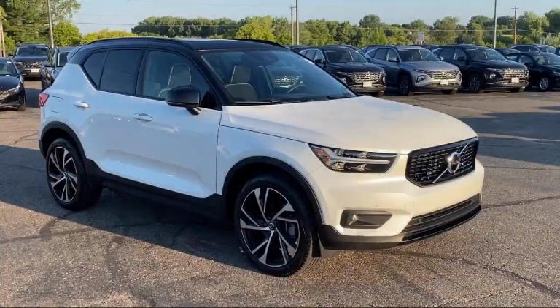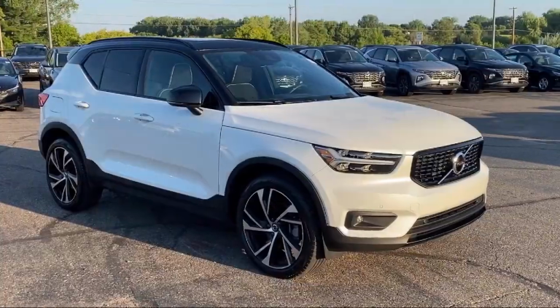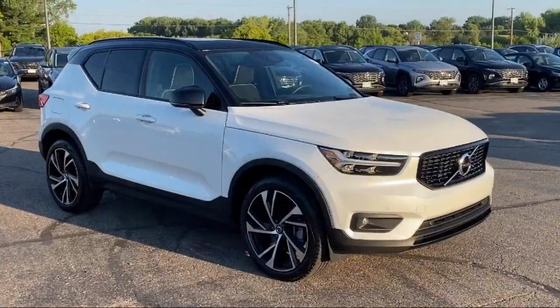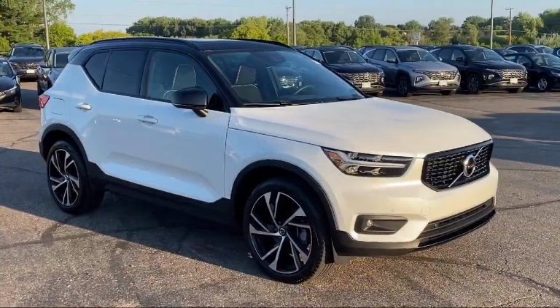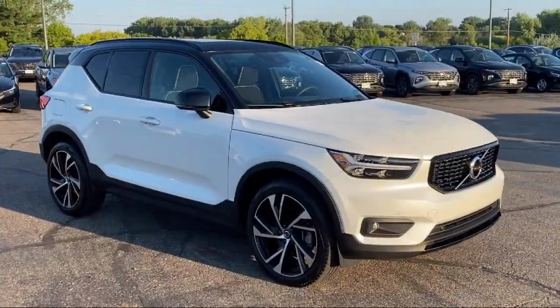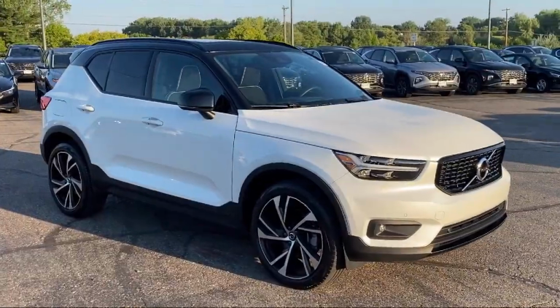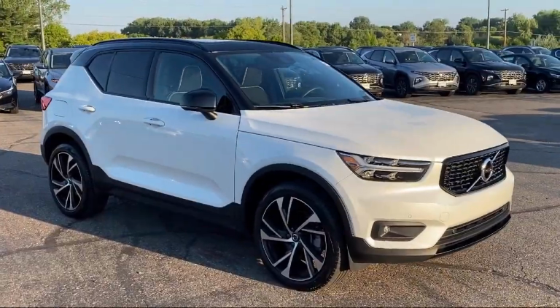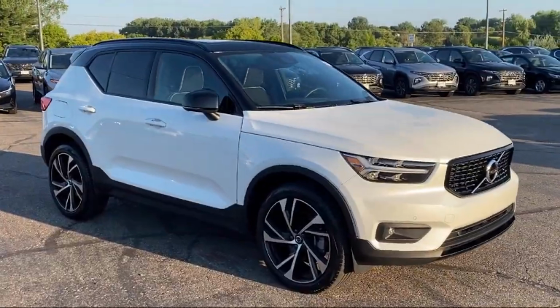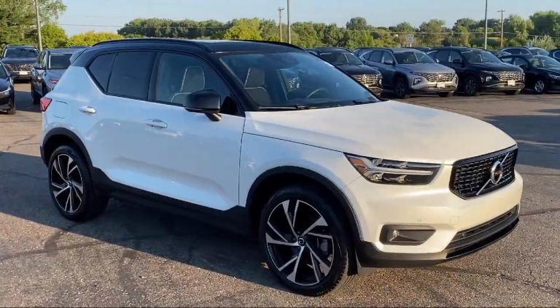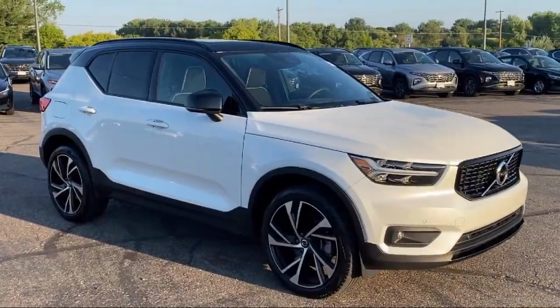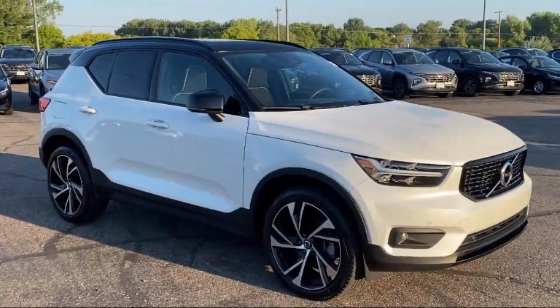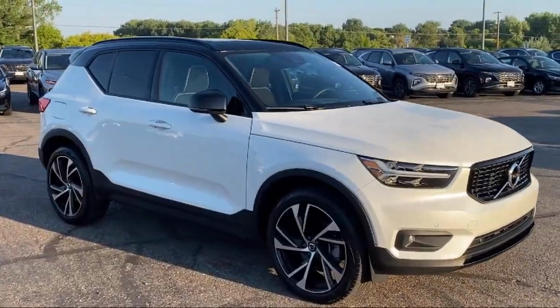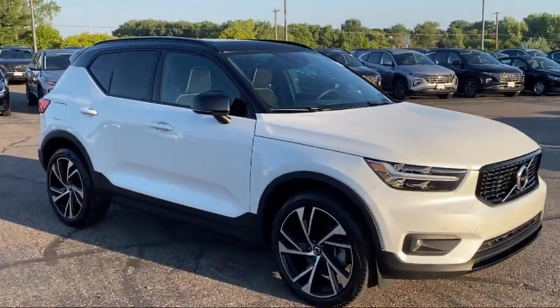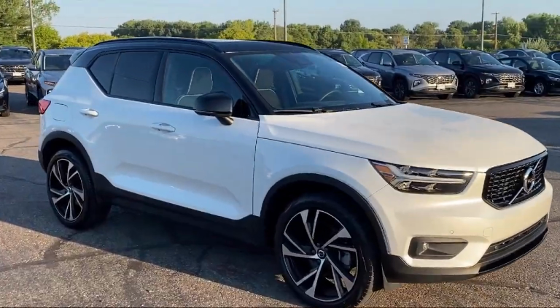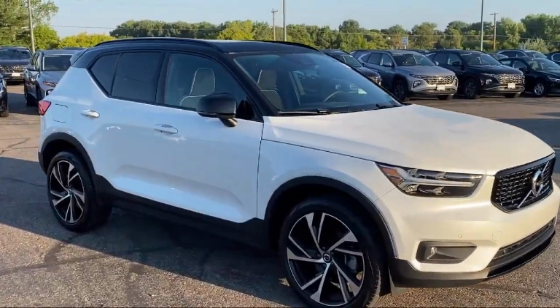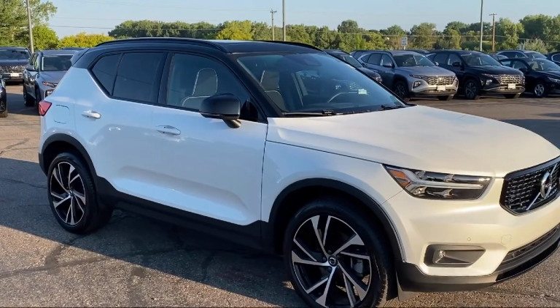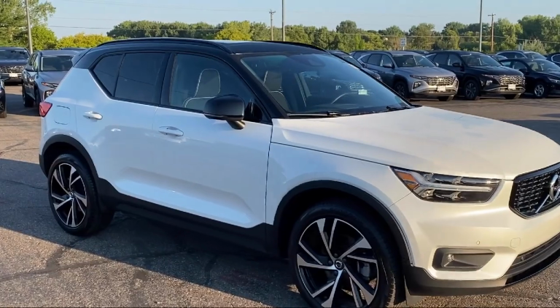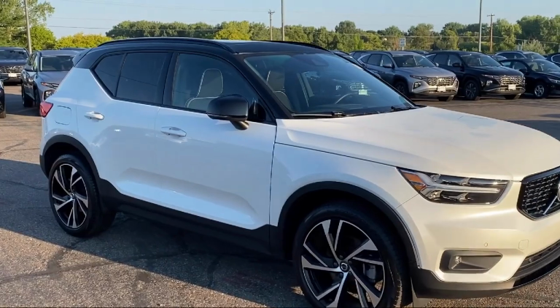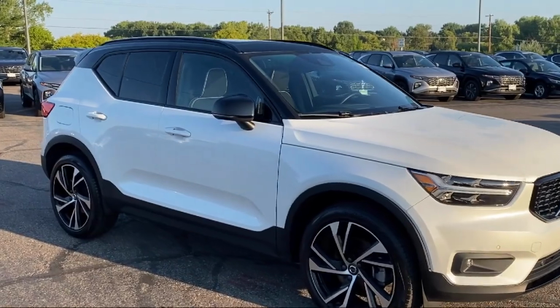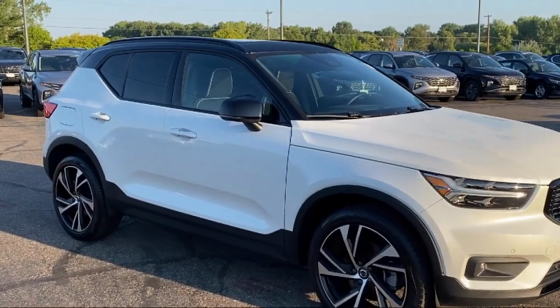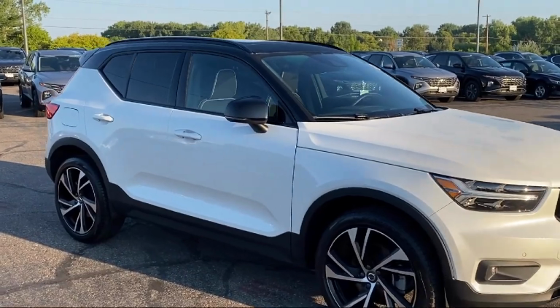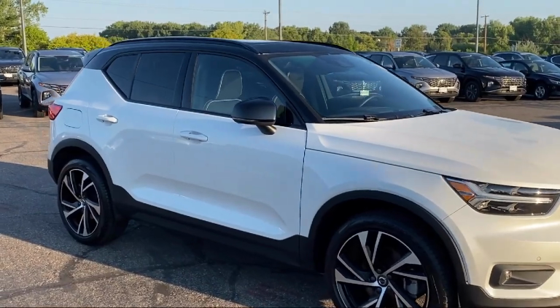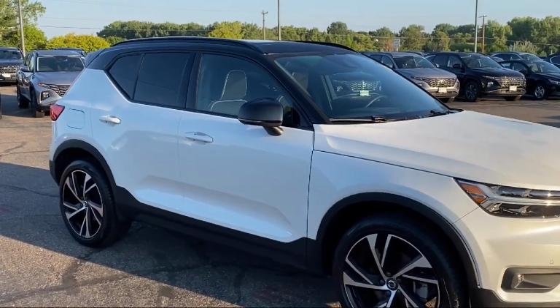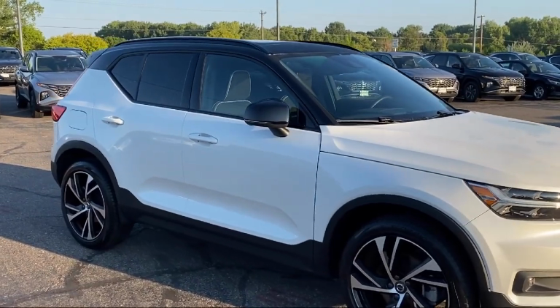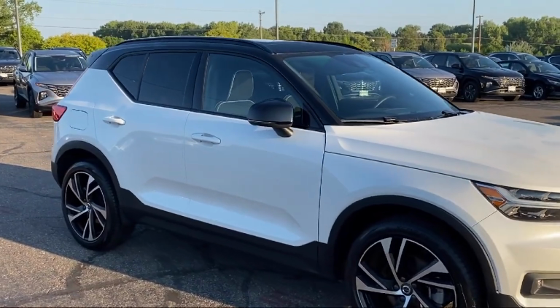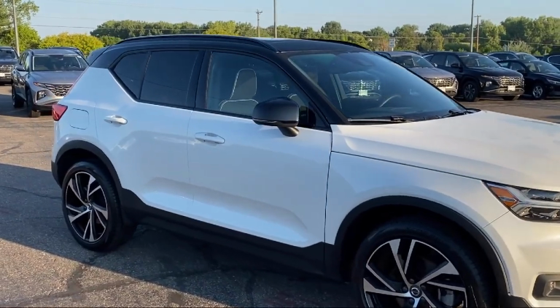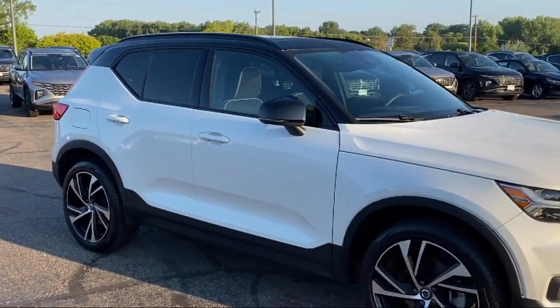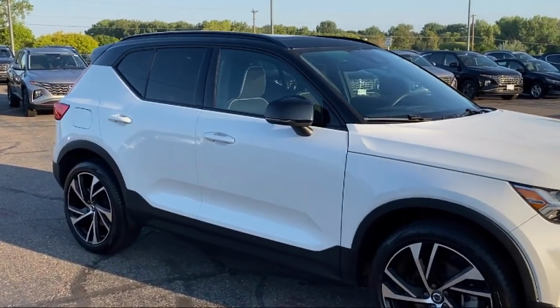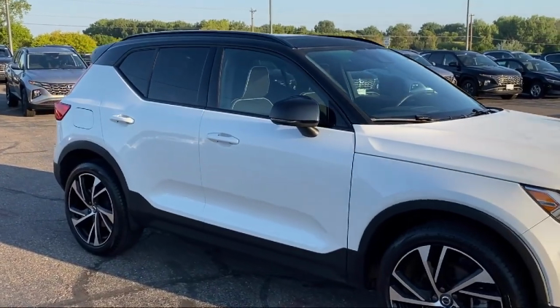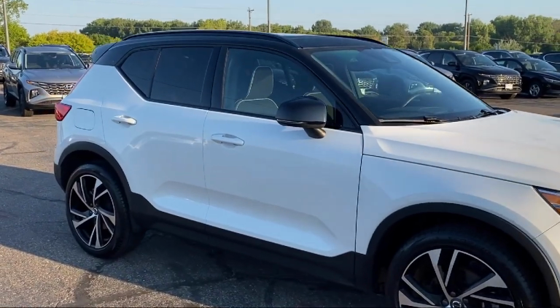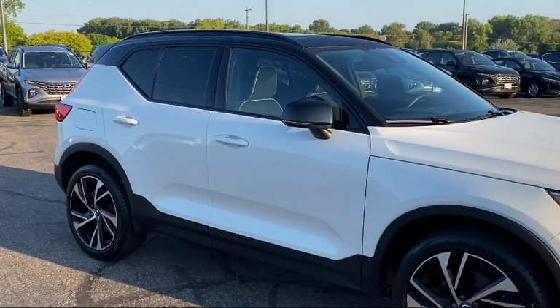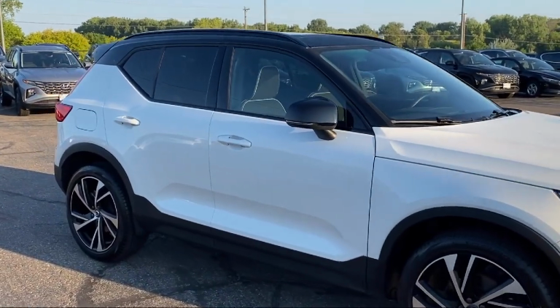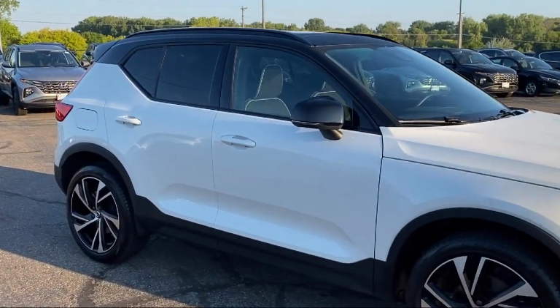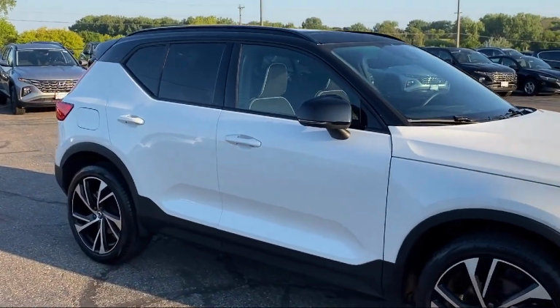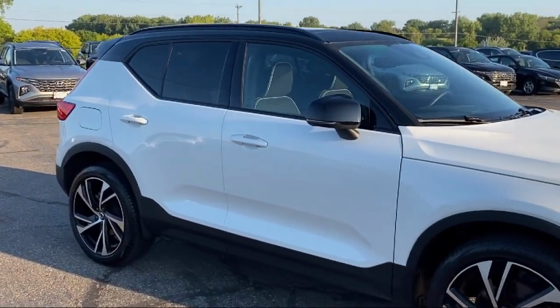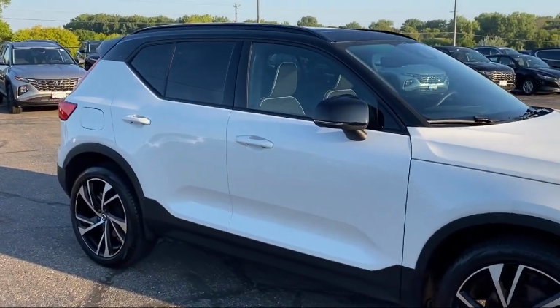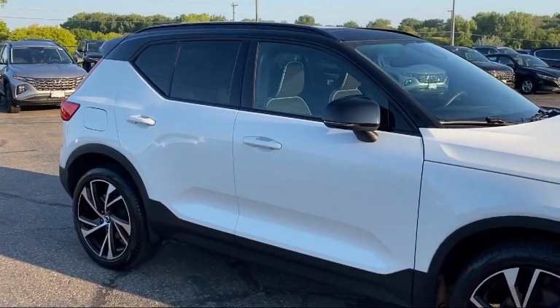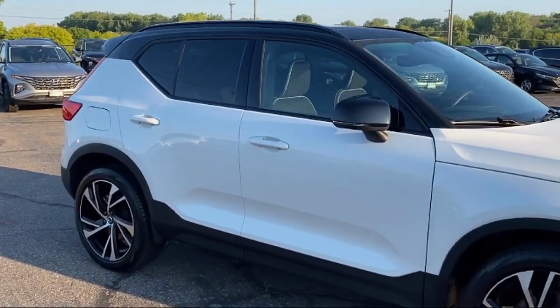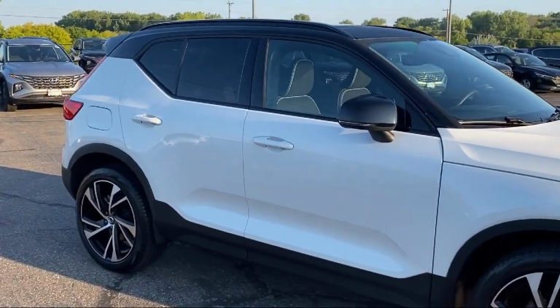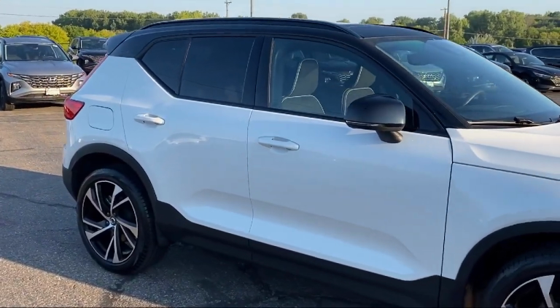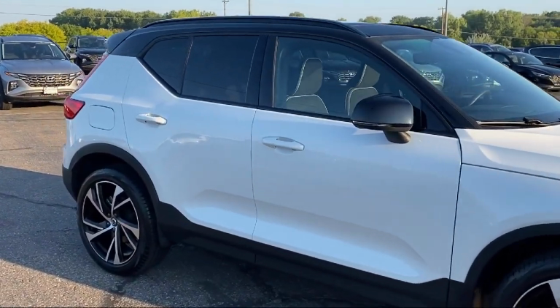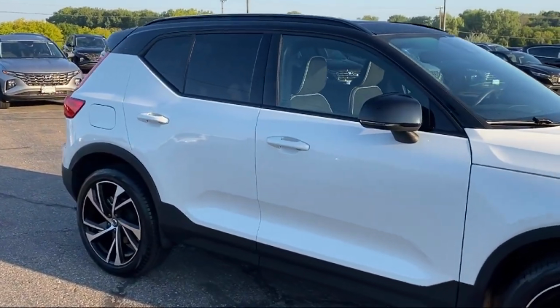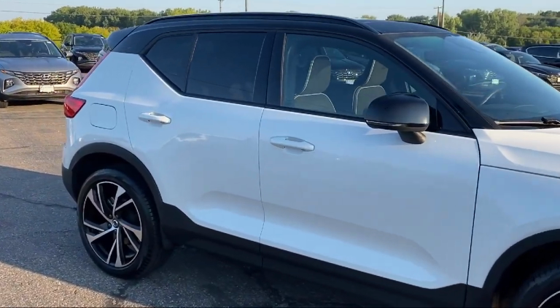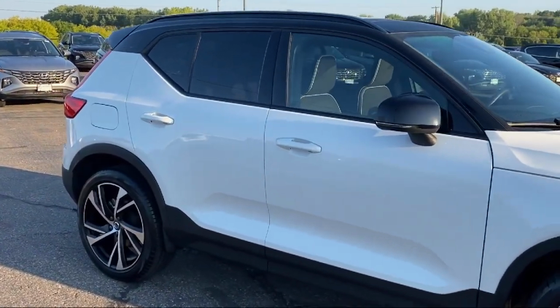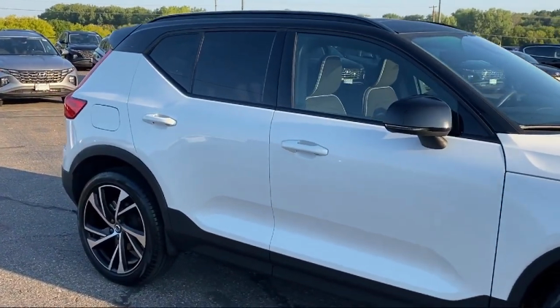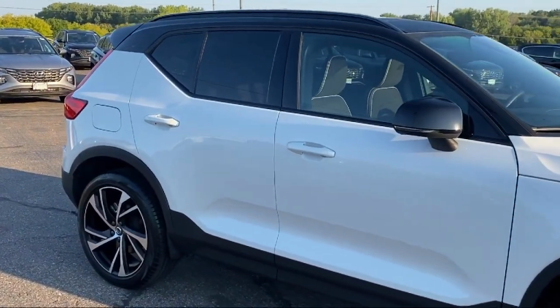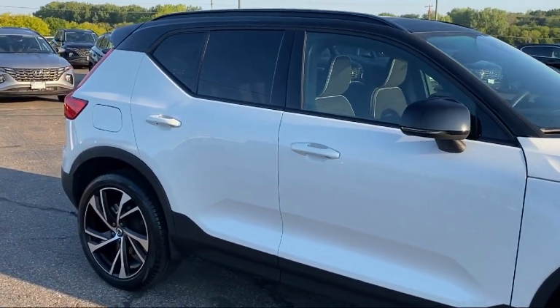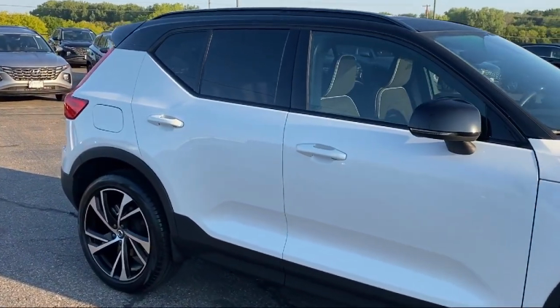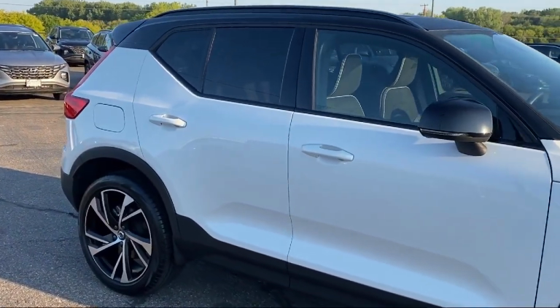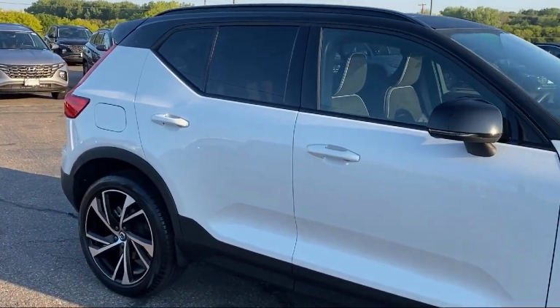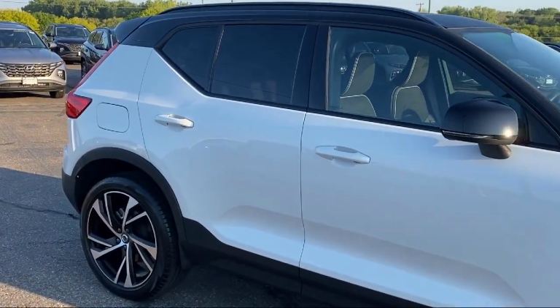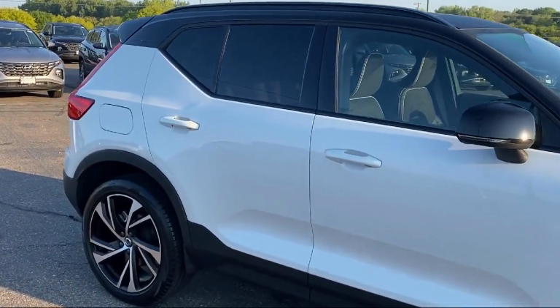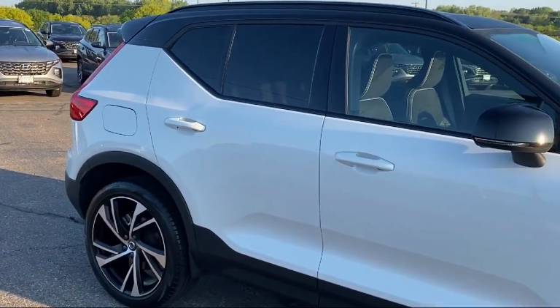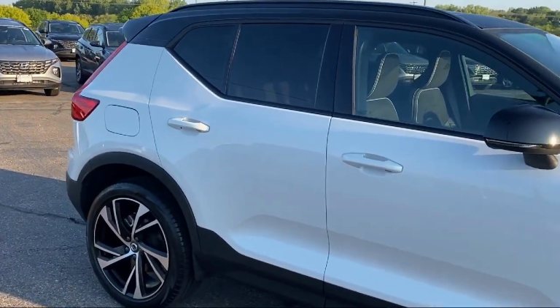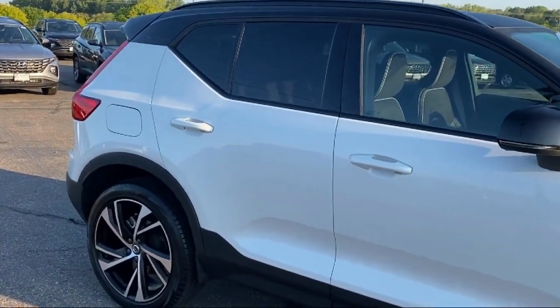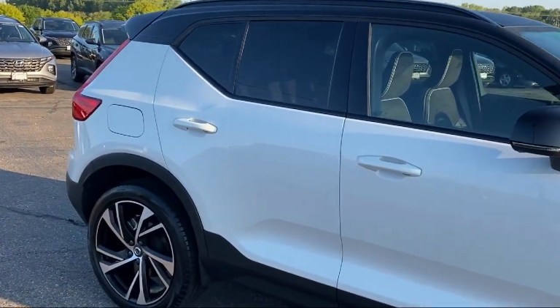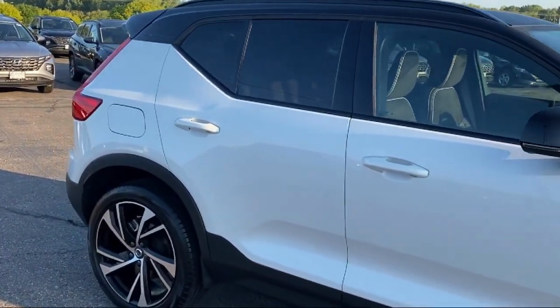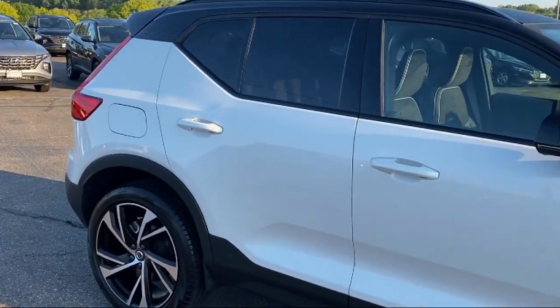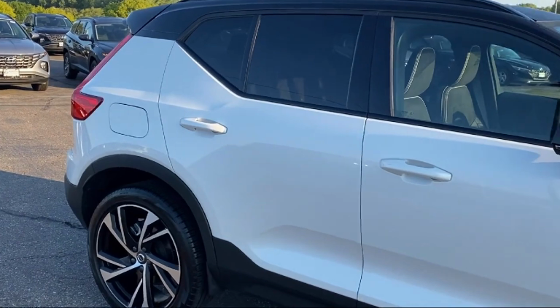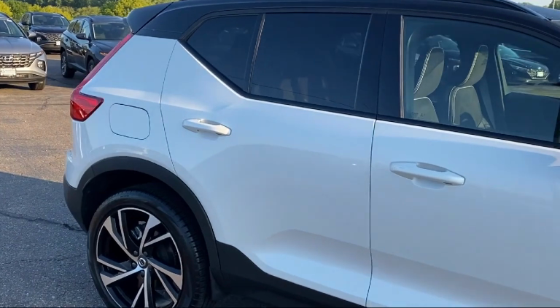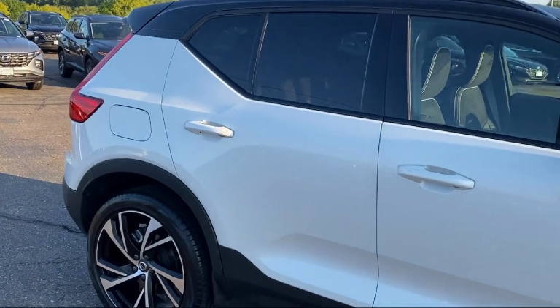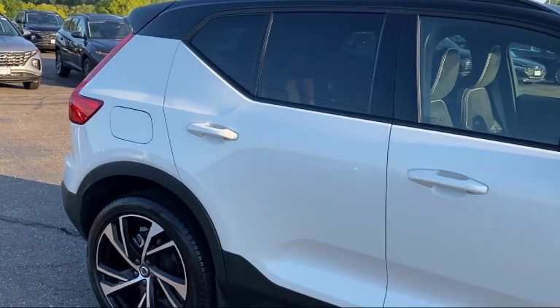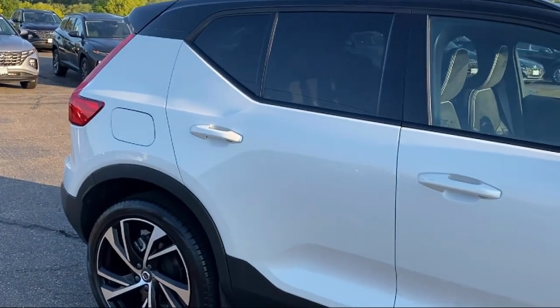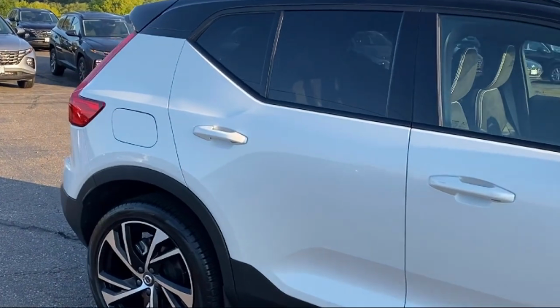Apple CarPlay and Android Auto, heated front seats, keyless entry, rain-sensitive windshield wipers, and has less than 20,000 miles on the odometer.